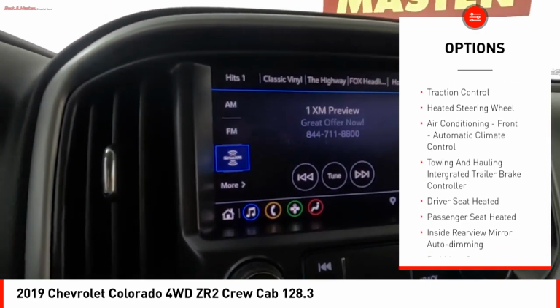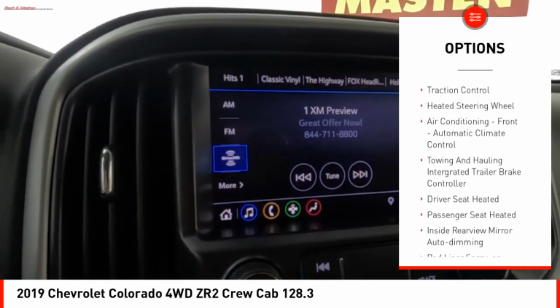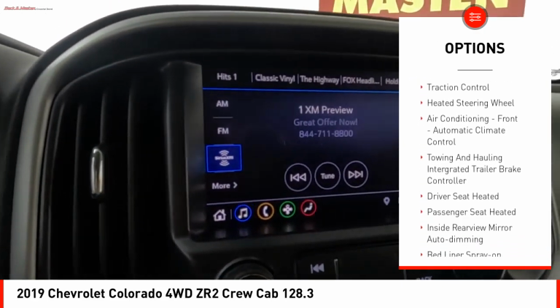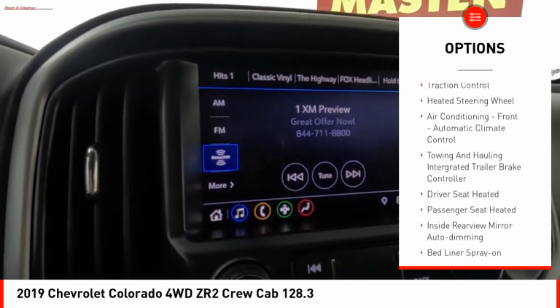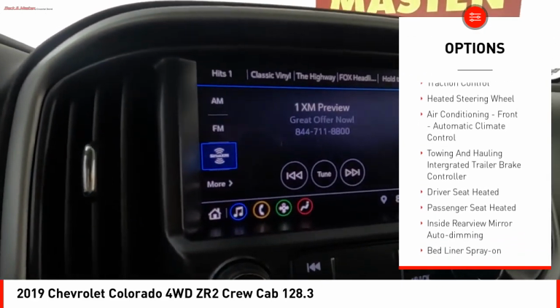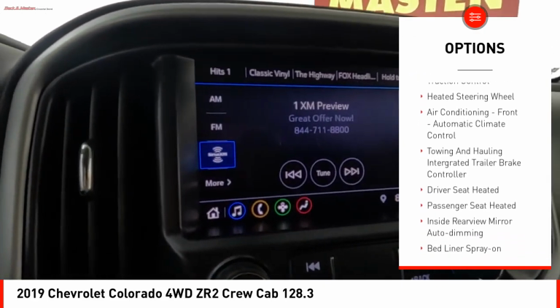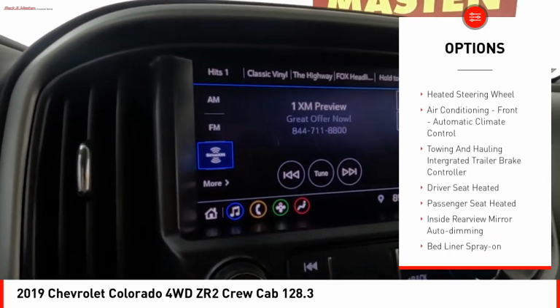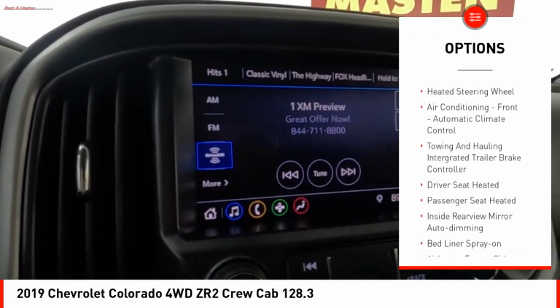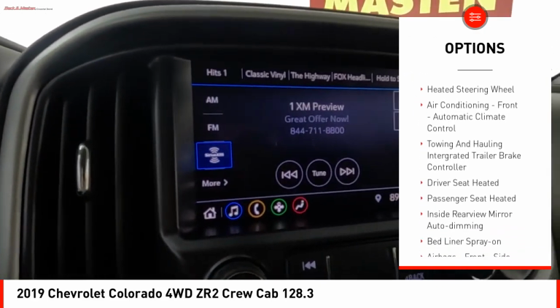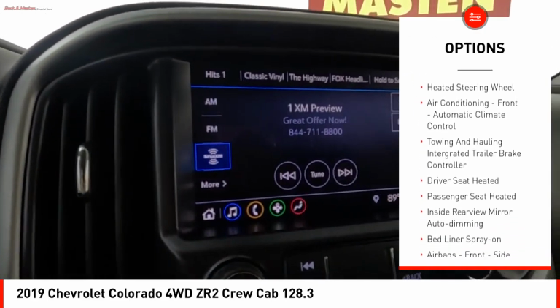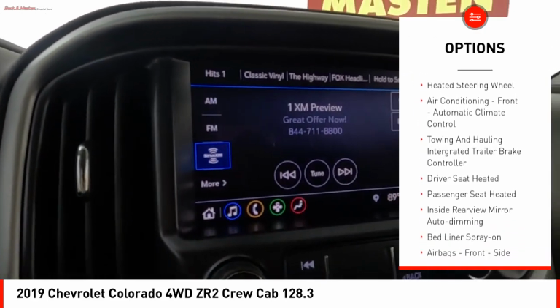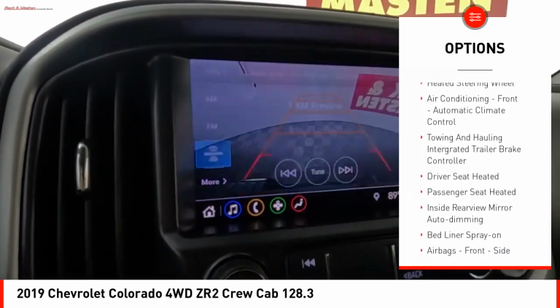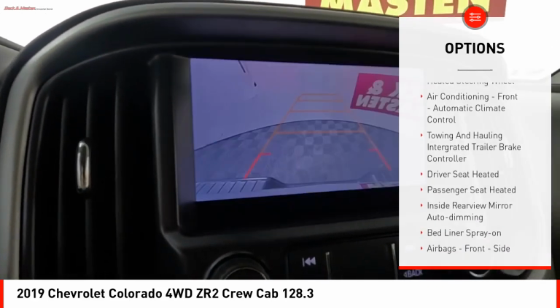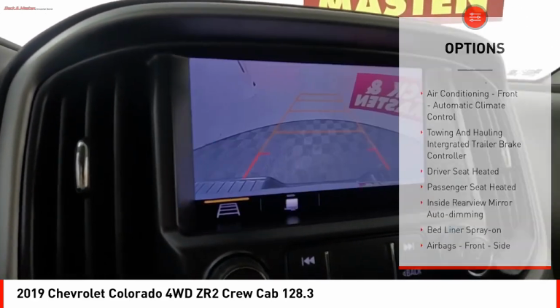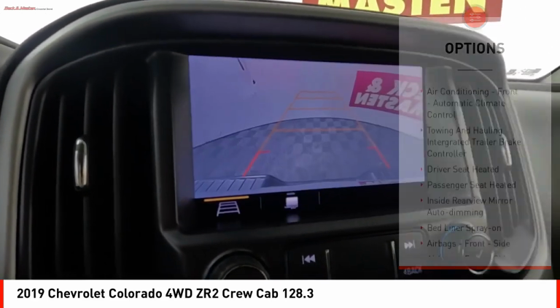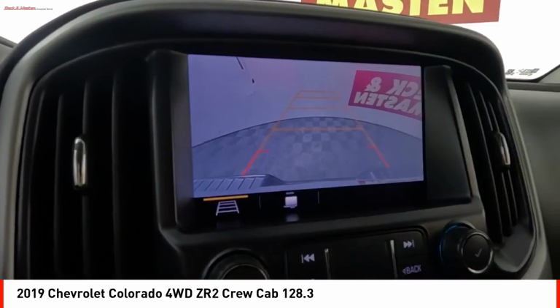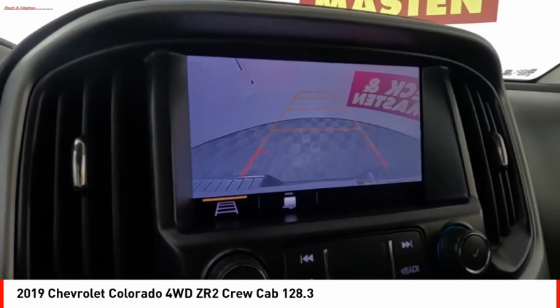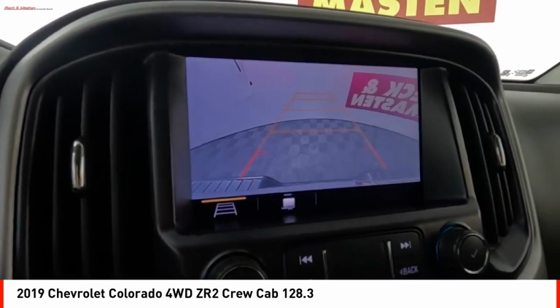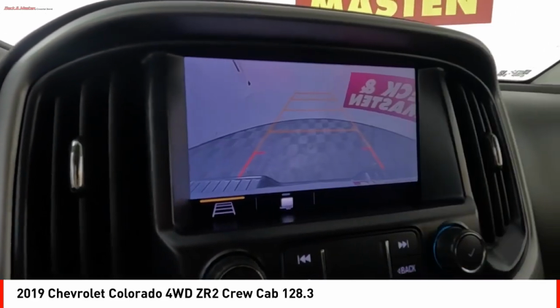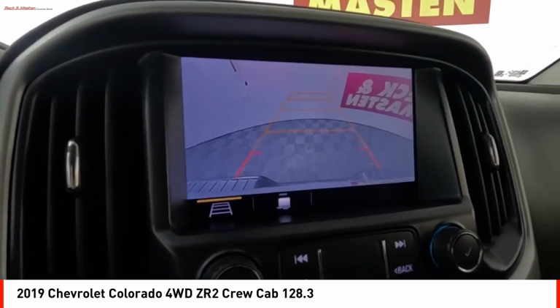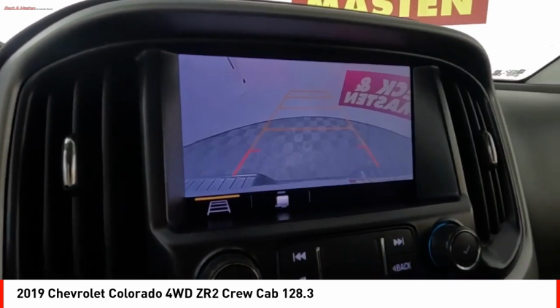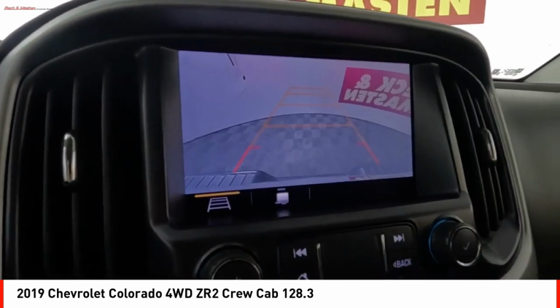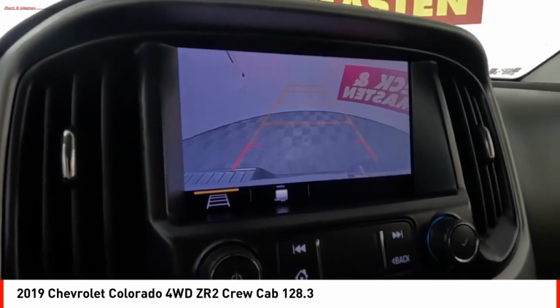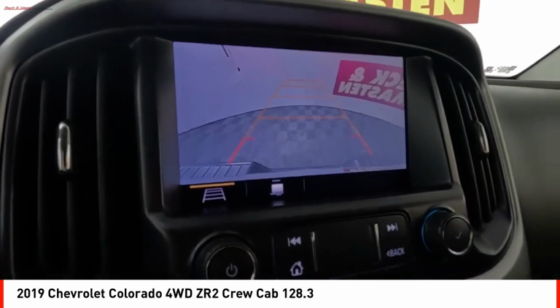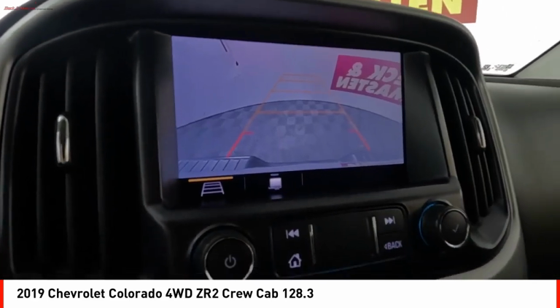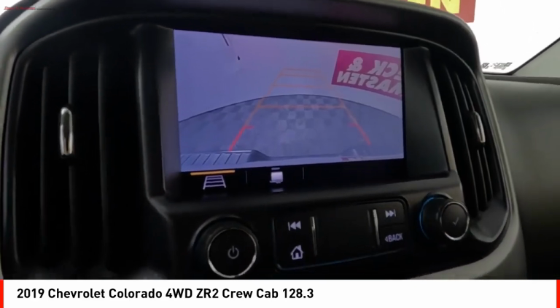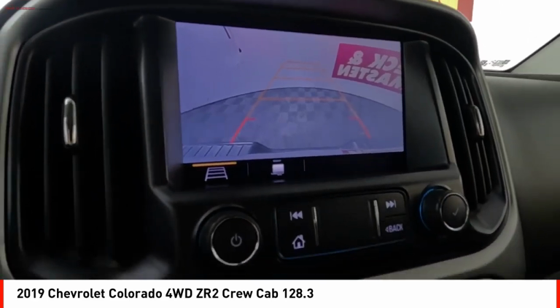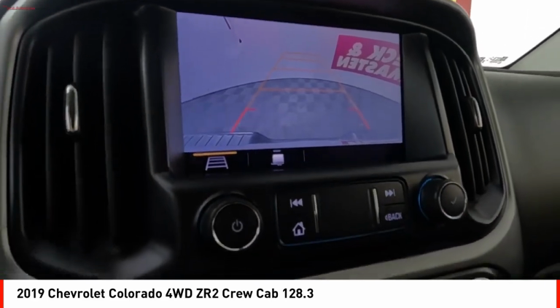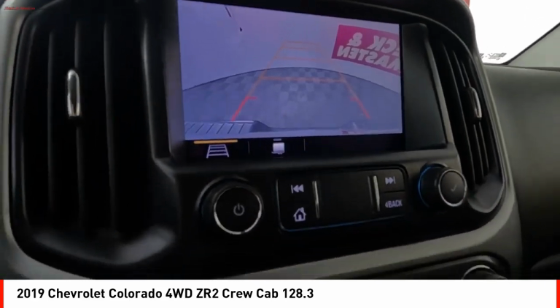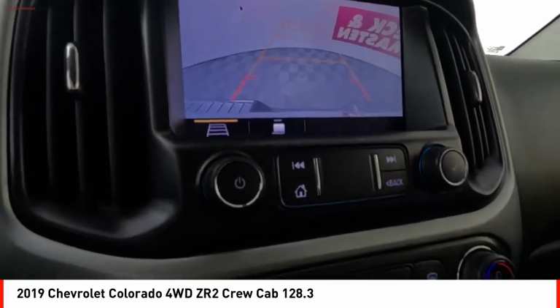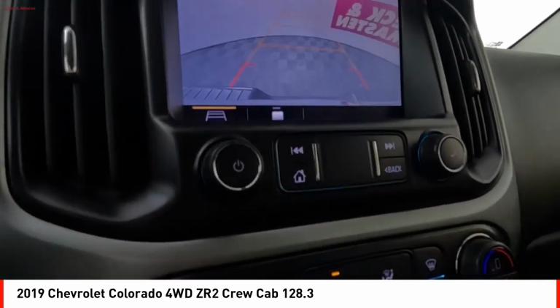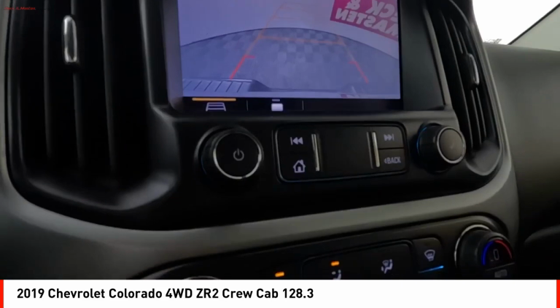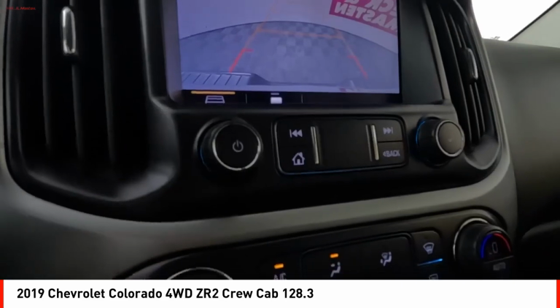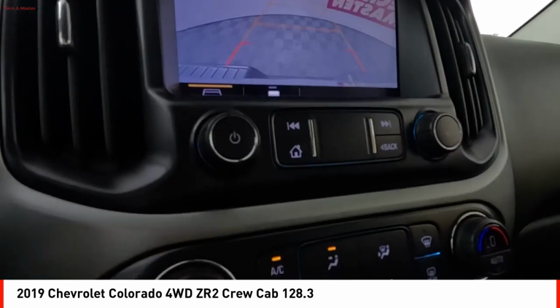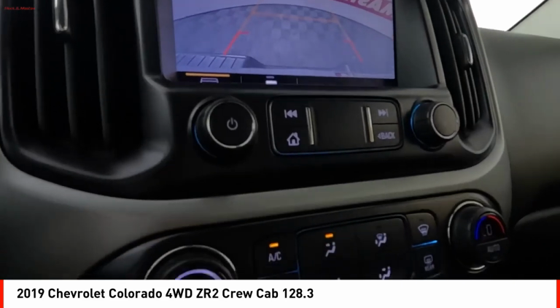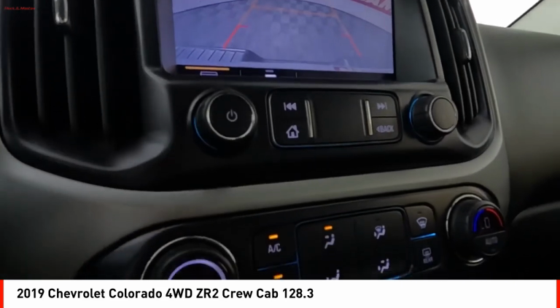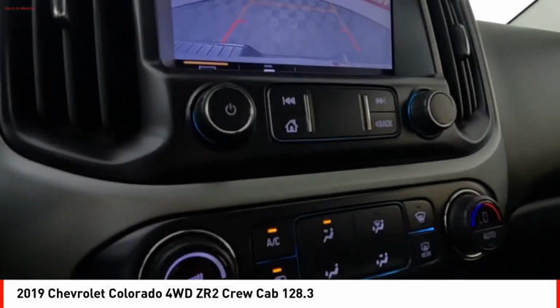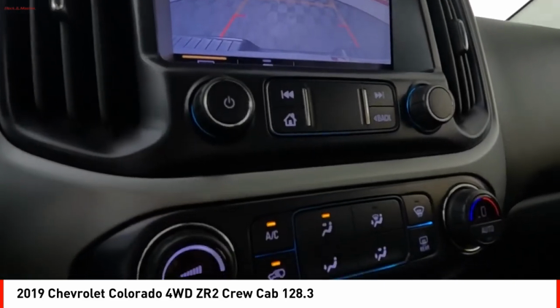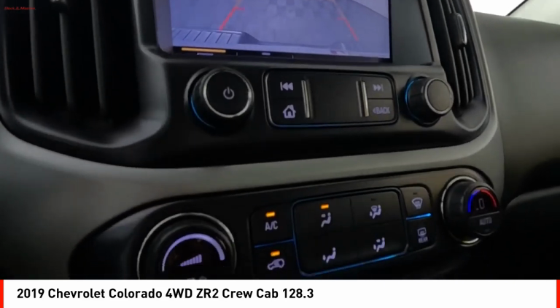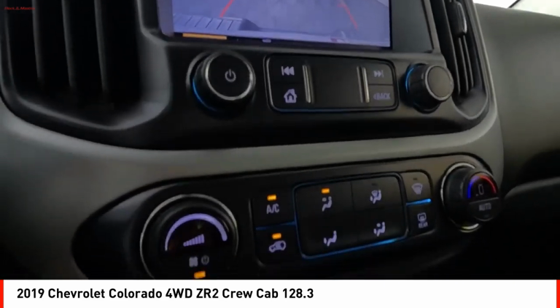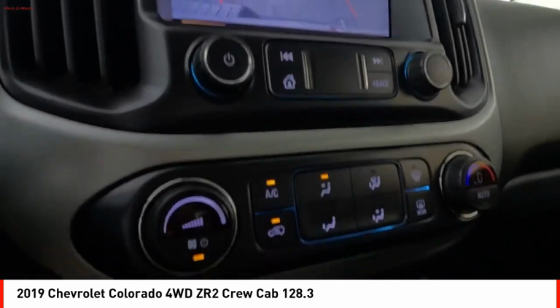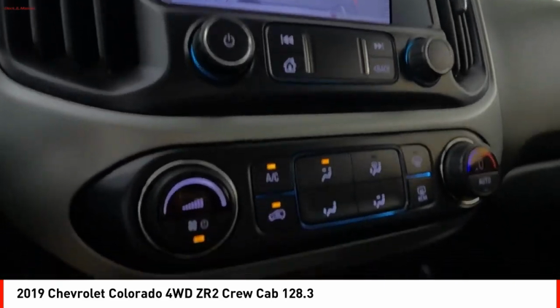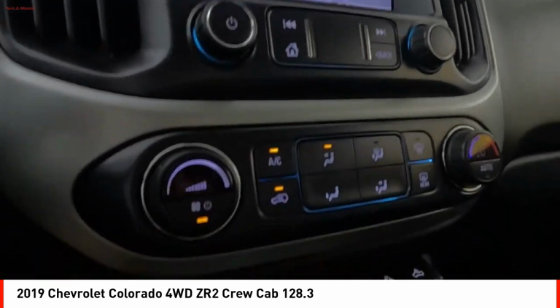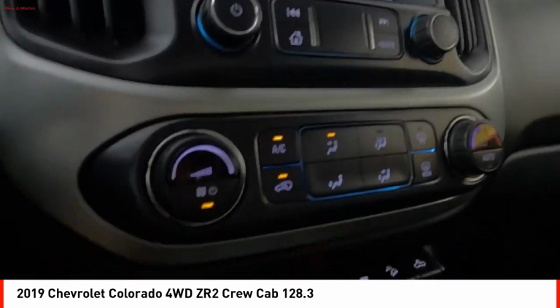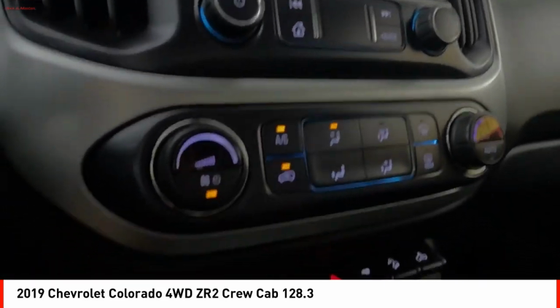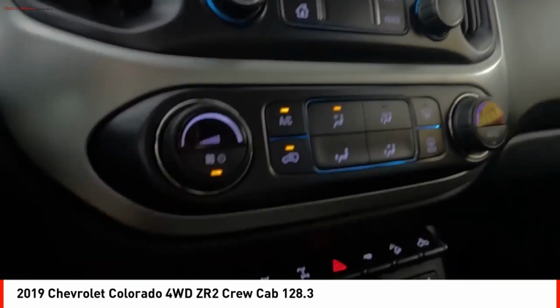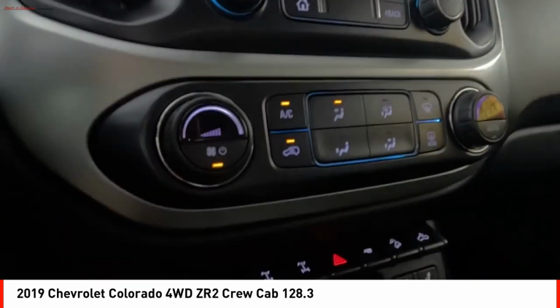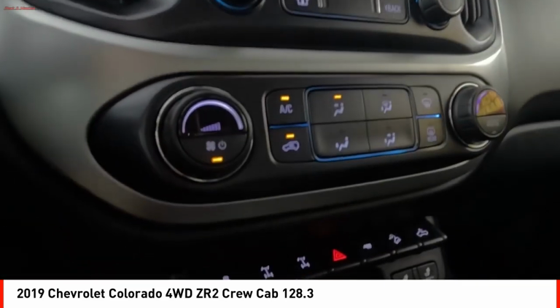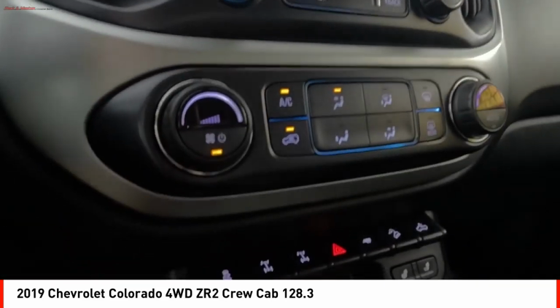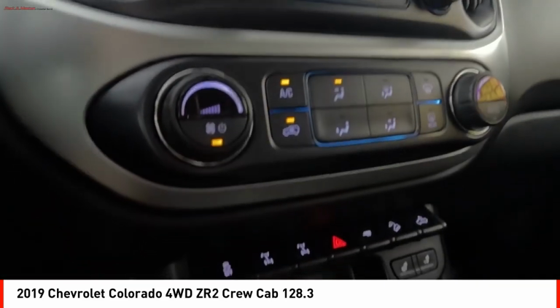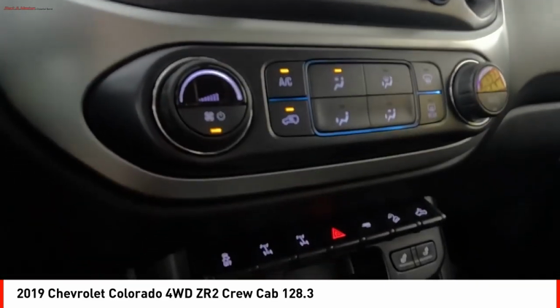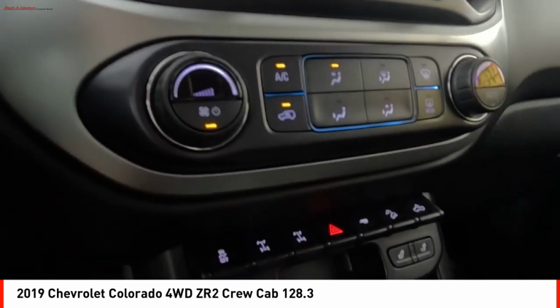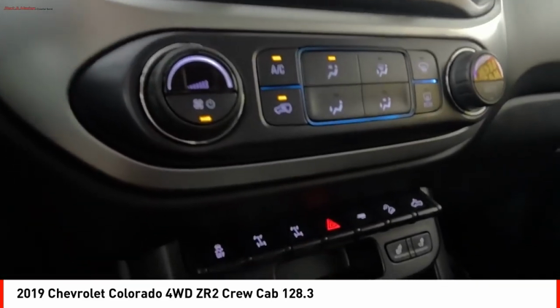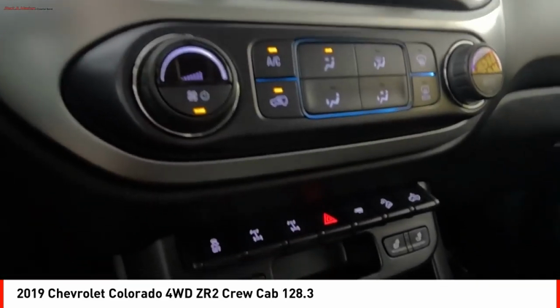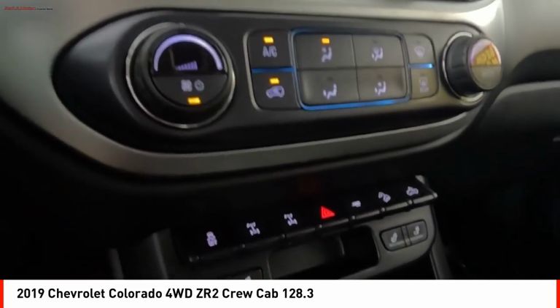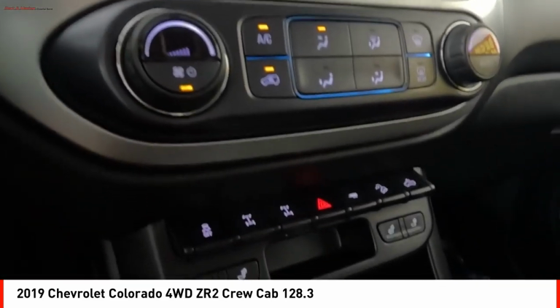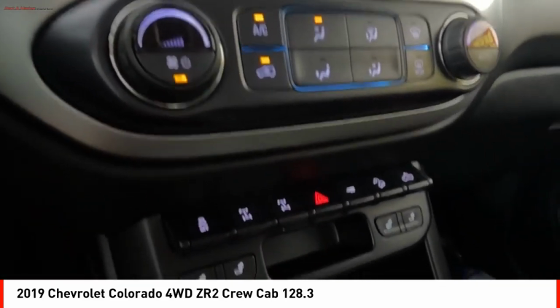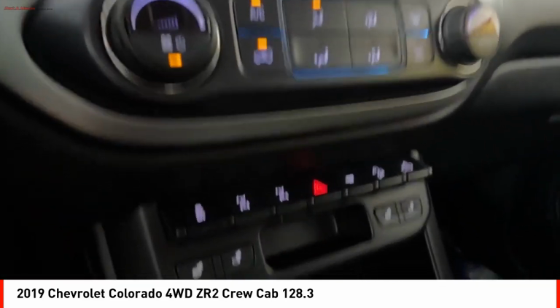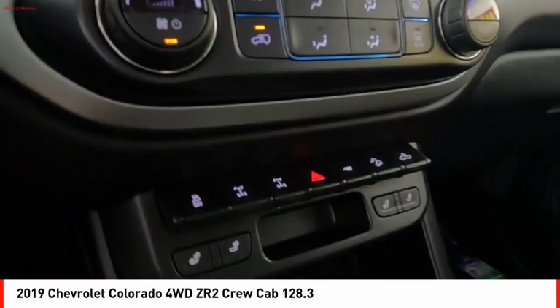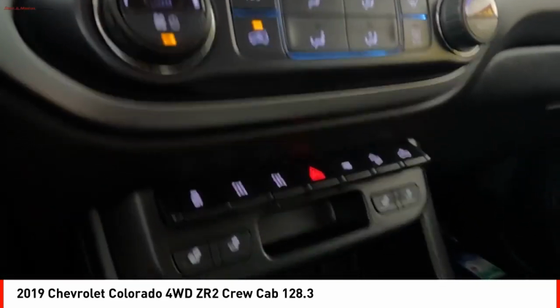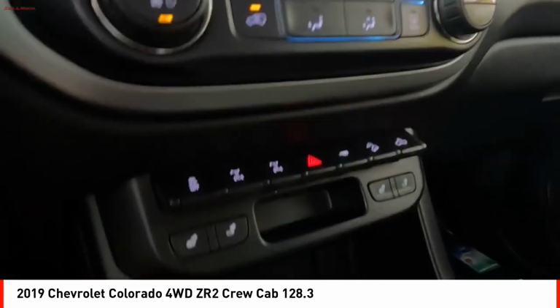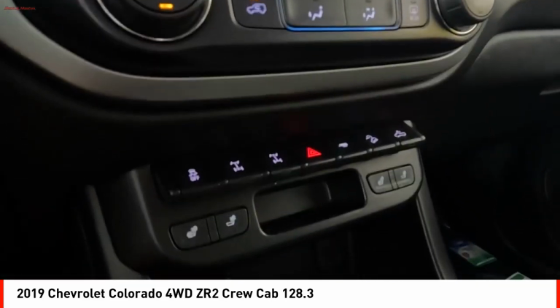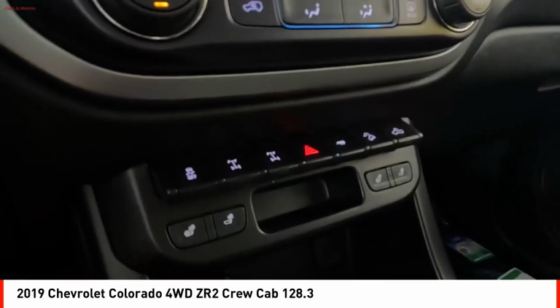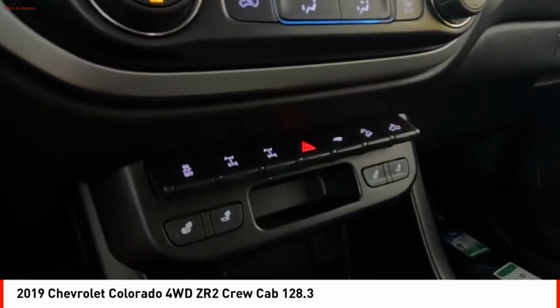Front suspension type: strut. Daytime running lights, power brakes, braking assist, traction control.